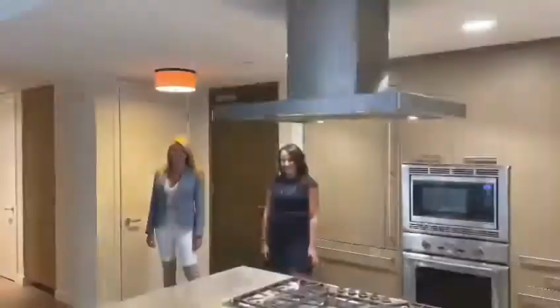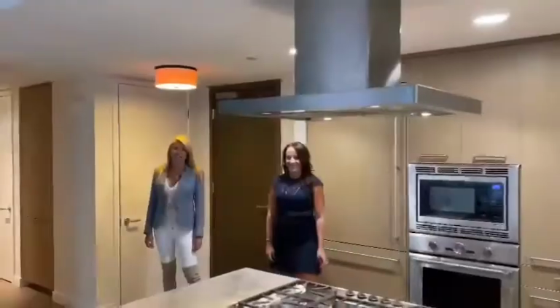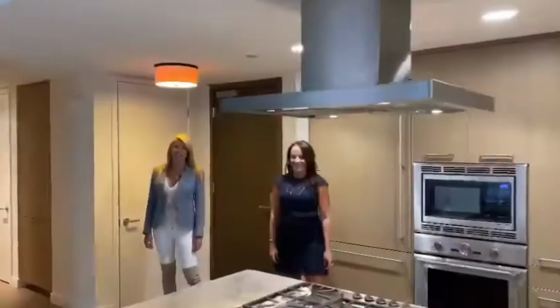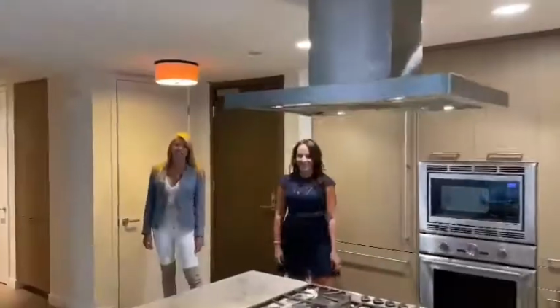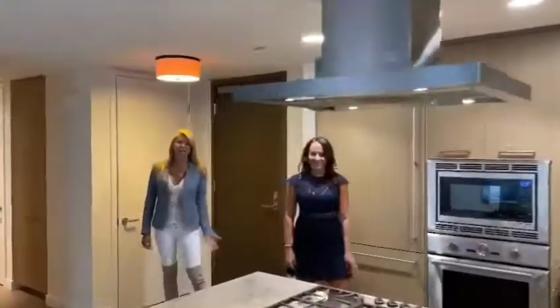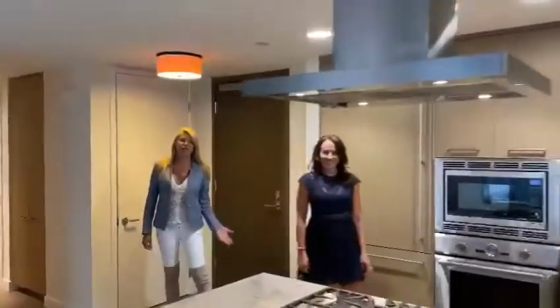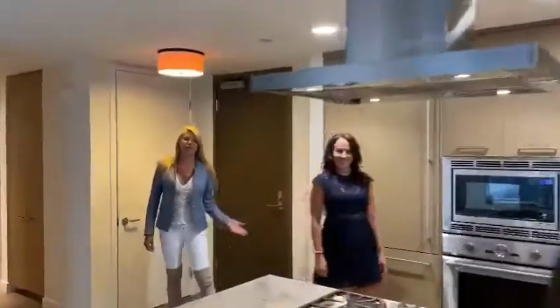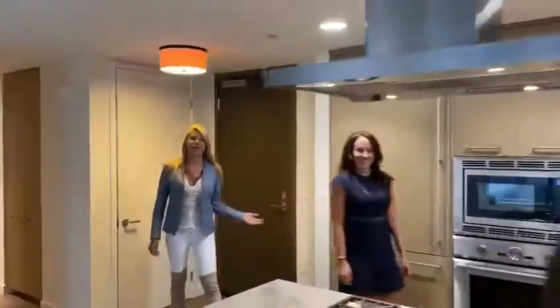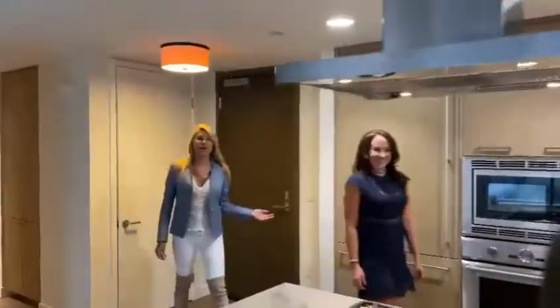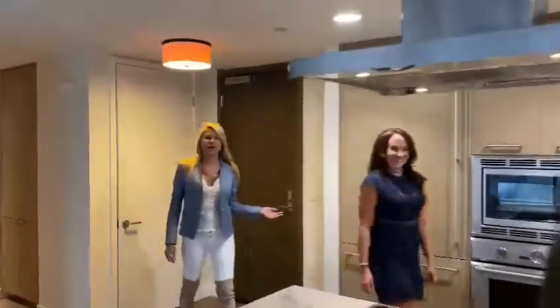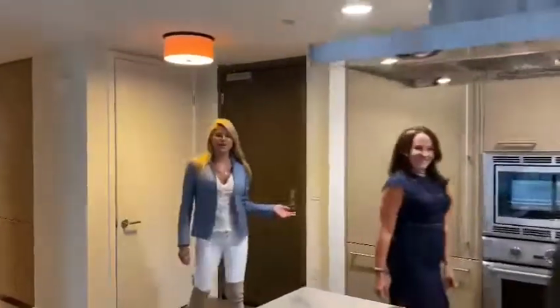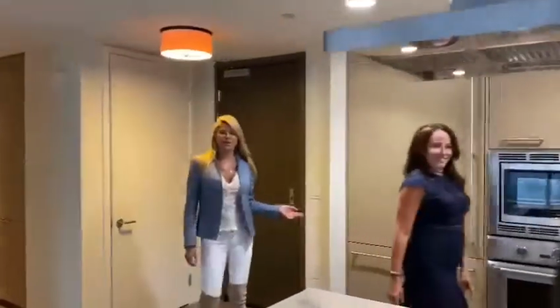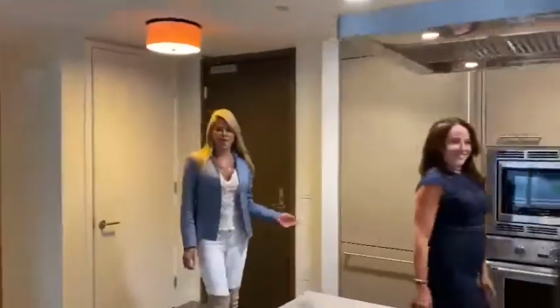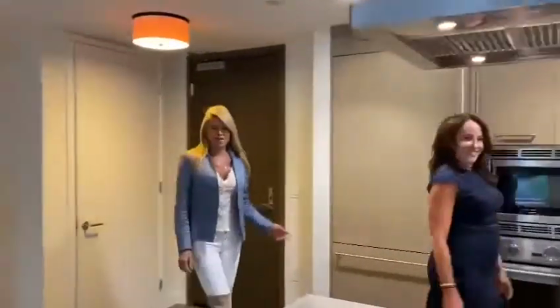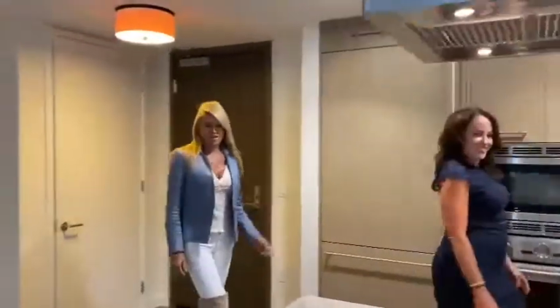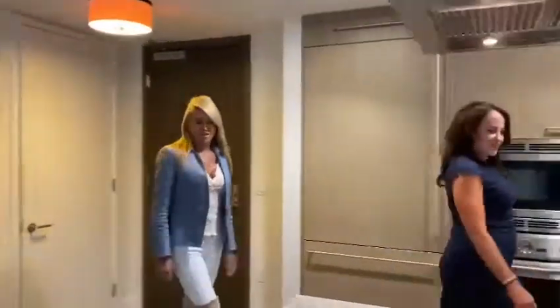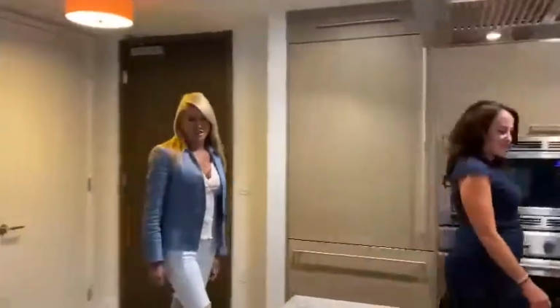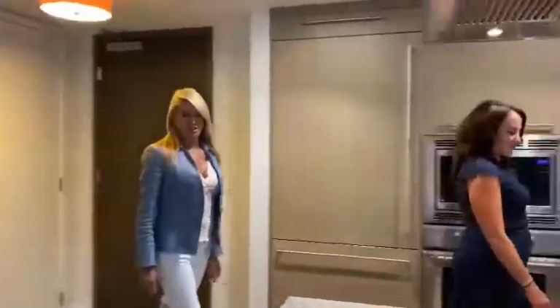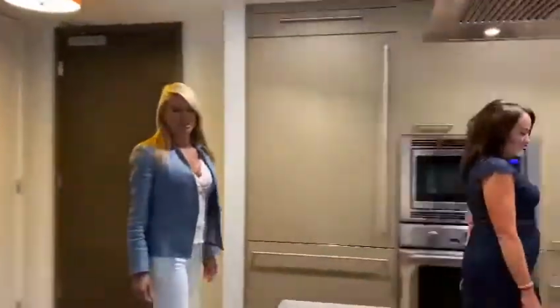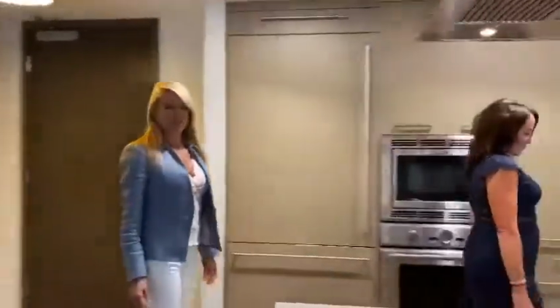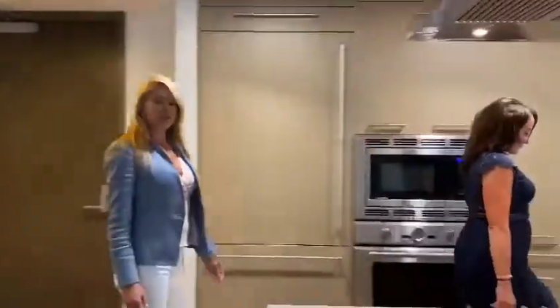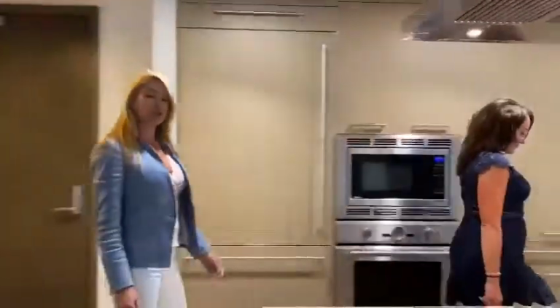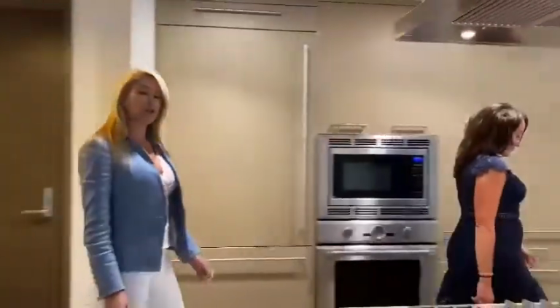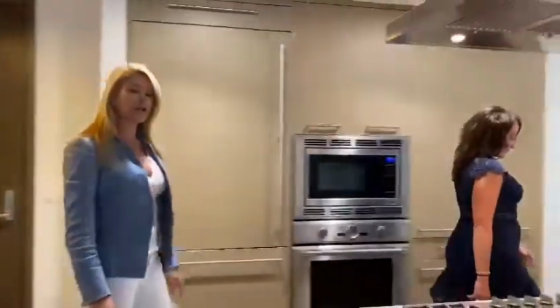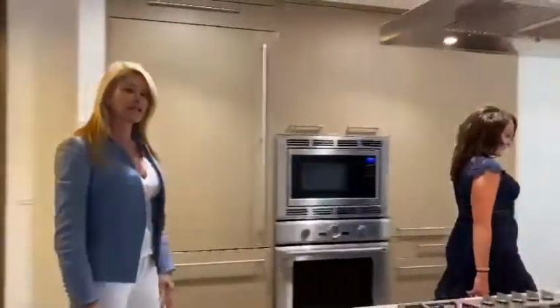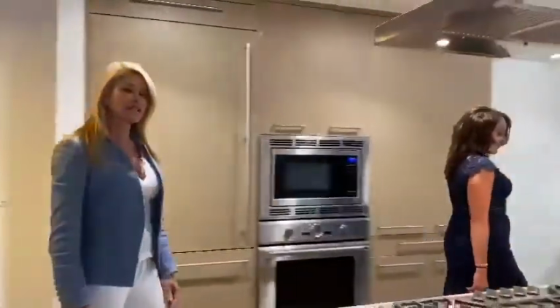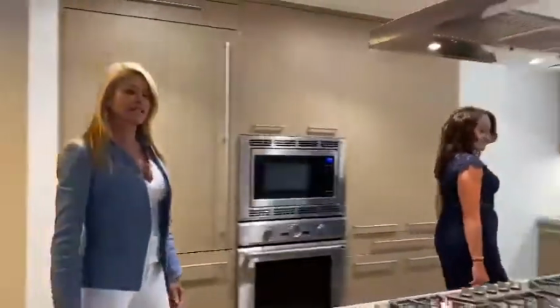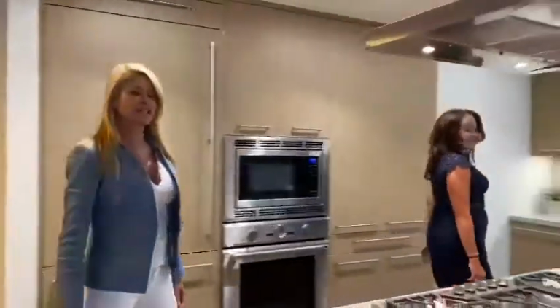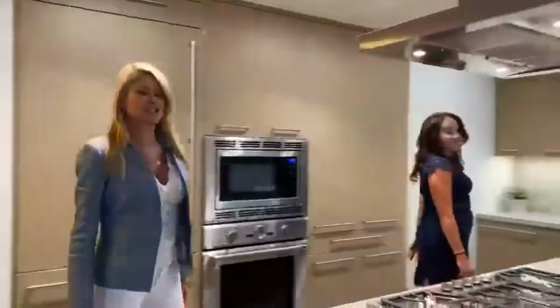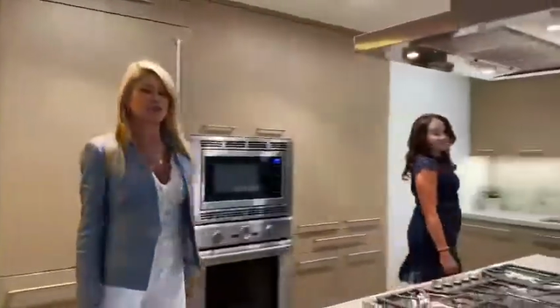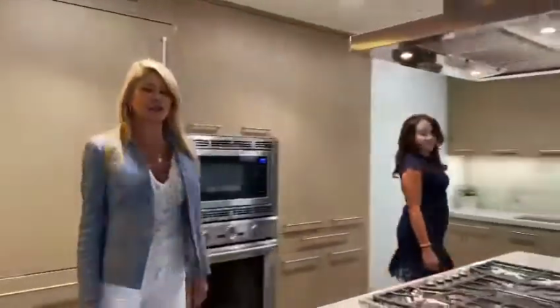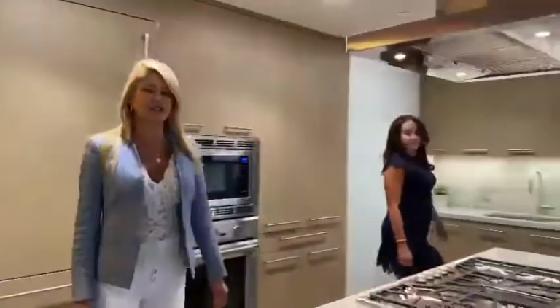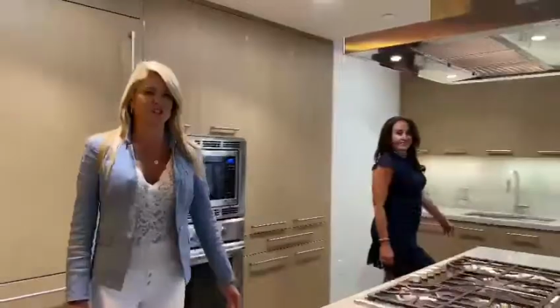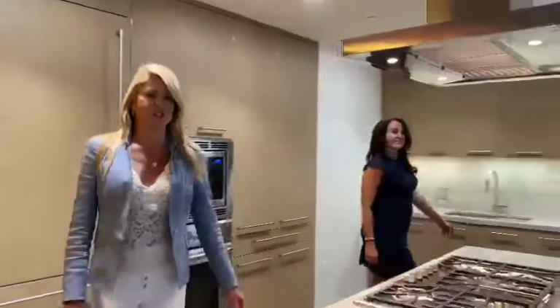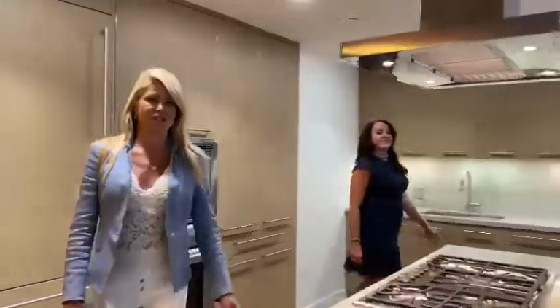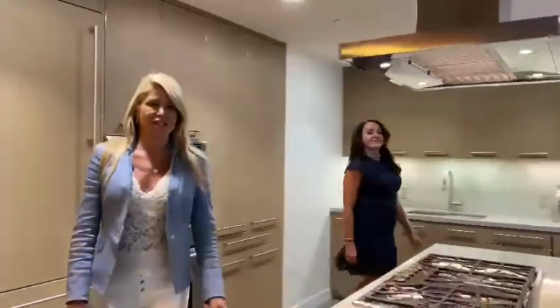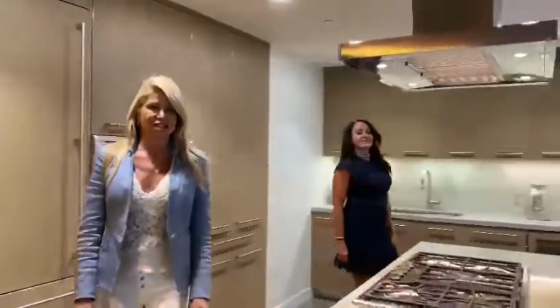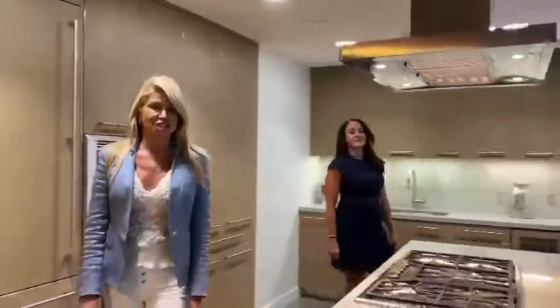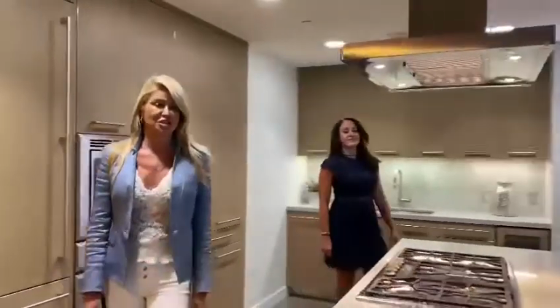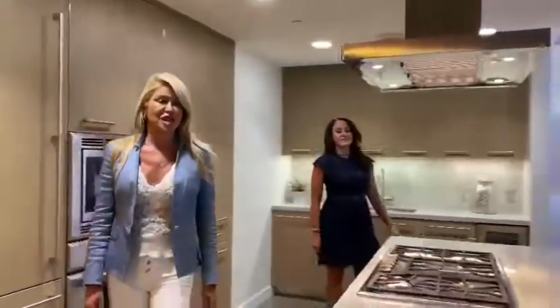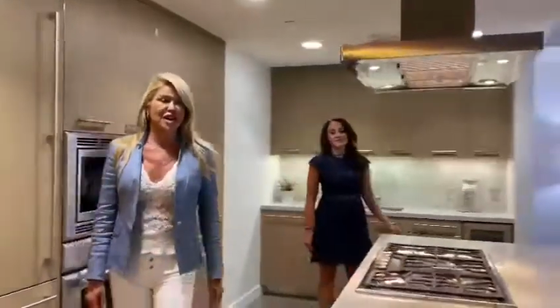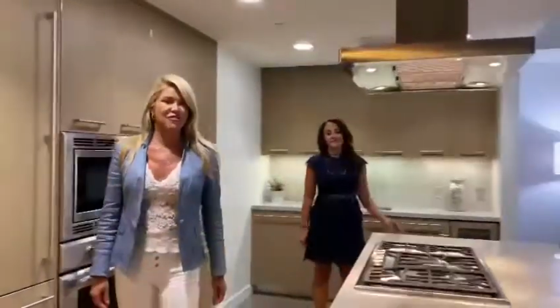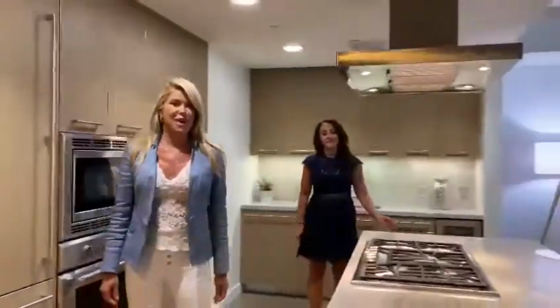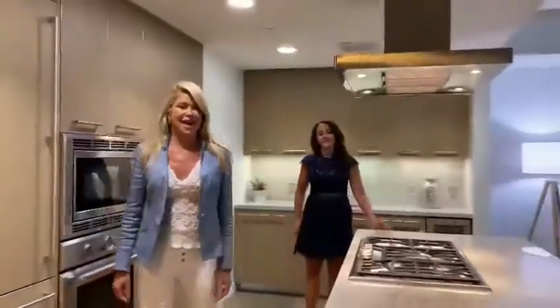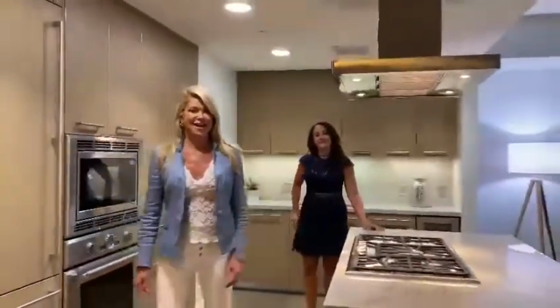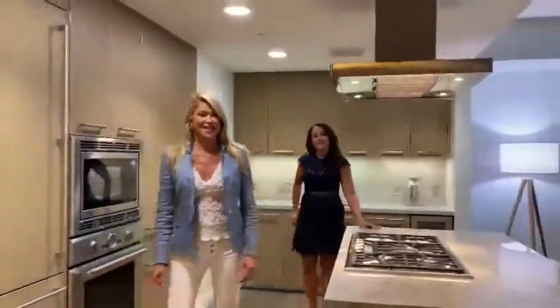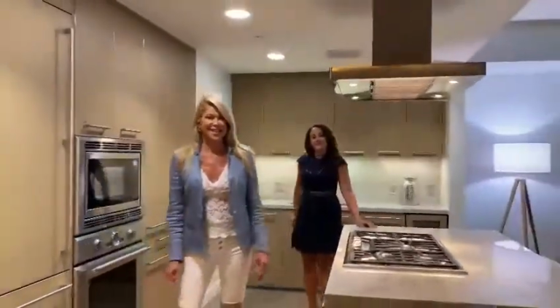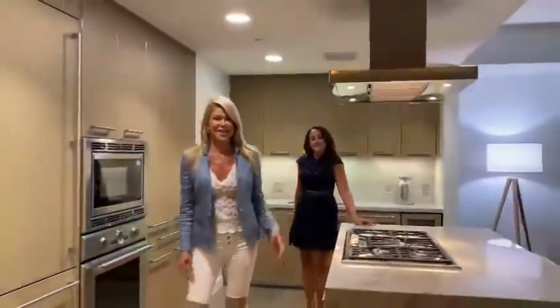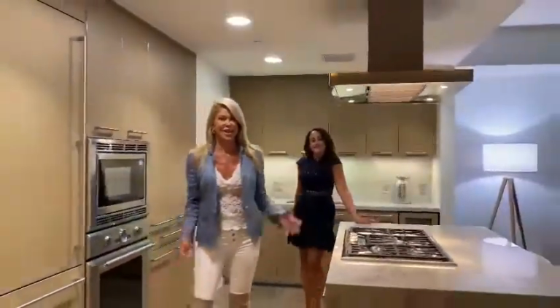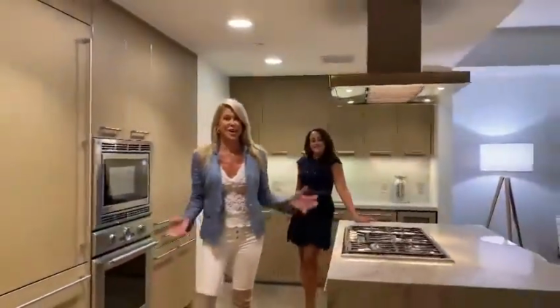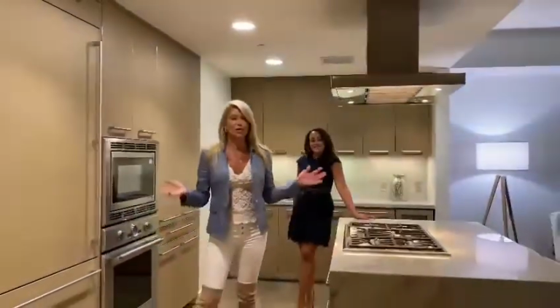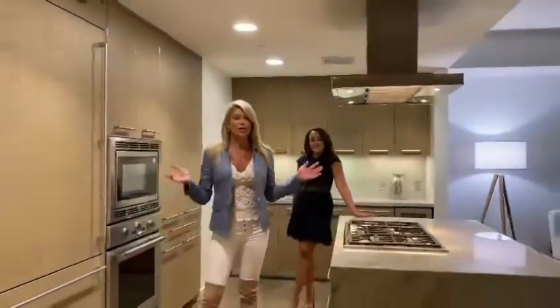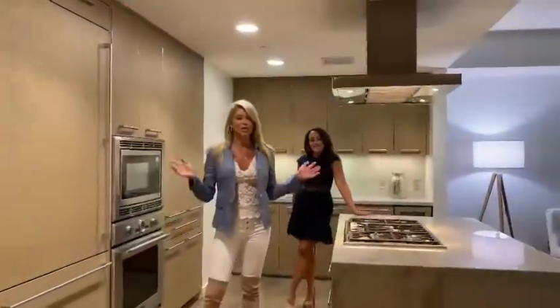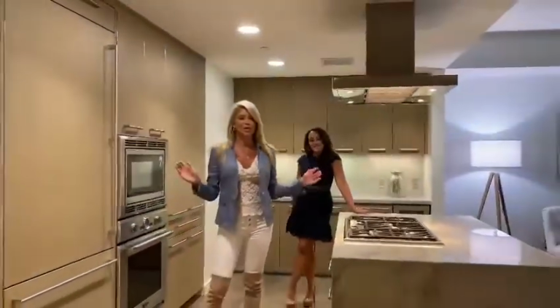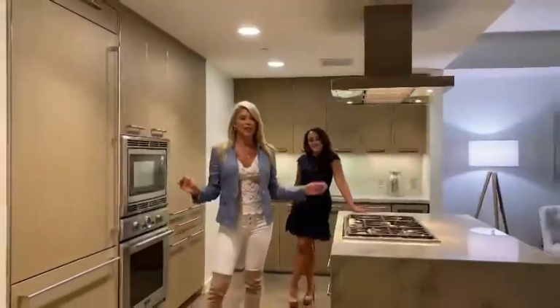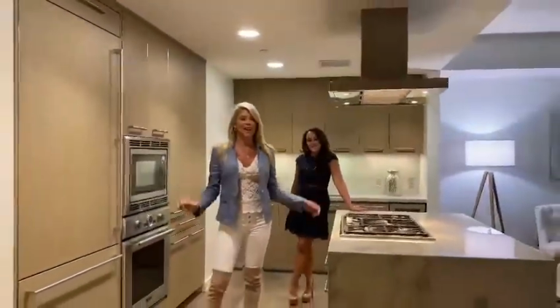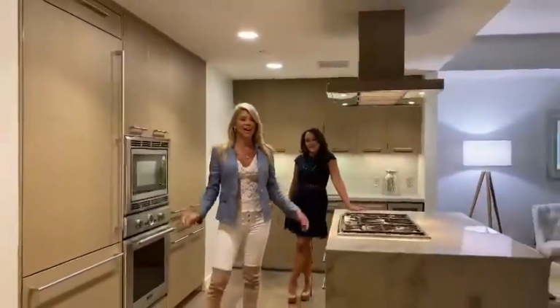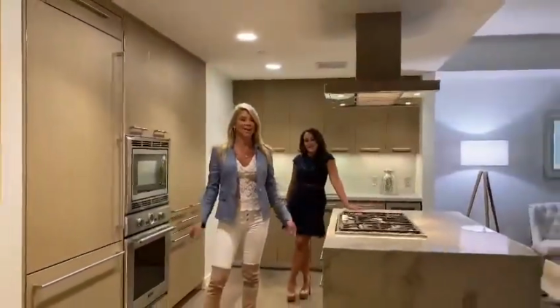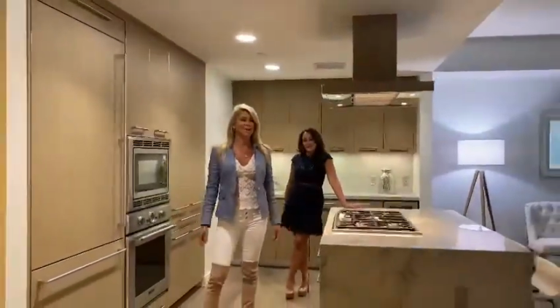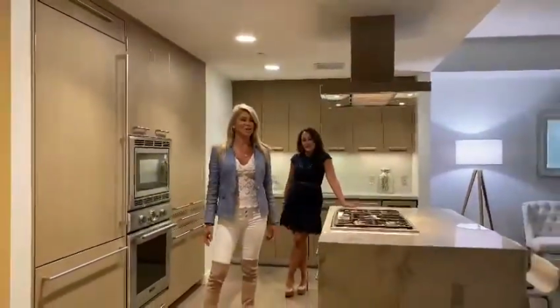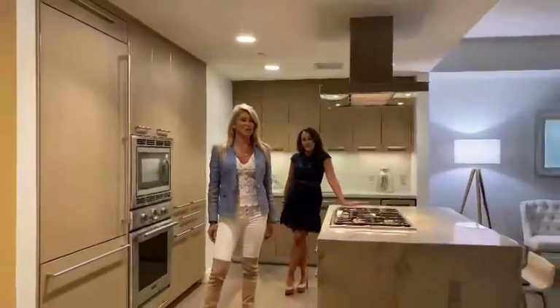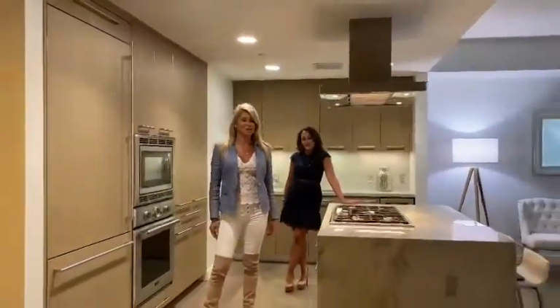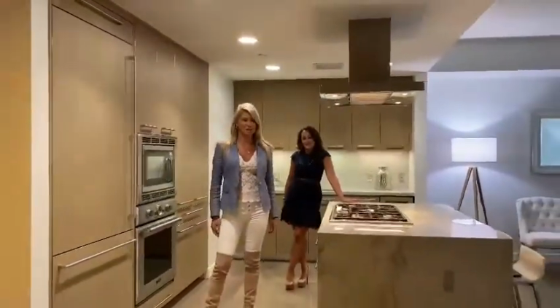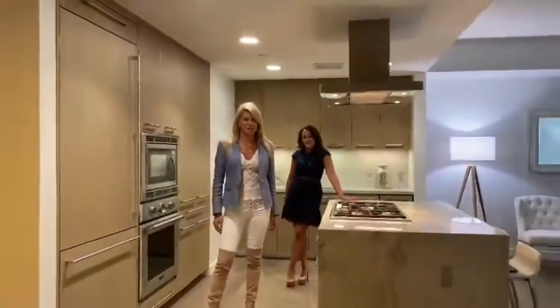Here we are at the Violet 2. Newly listed two bedroom, two and a half bath — open, bright, gorgeous, open floor plan.